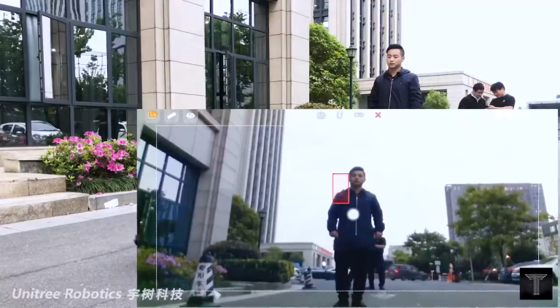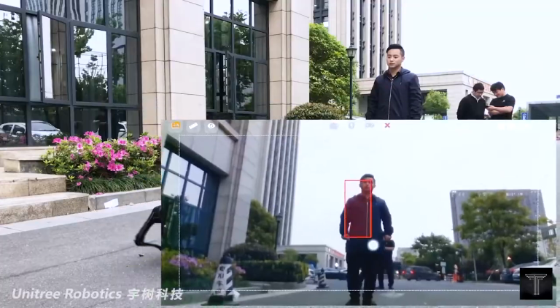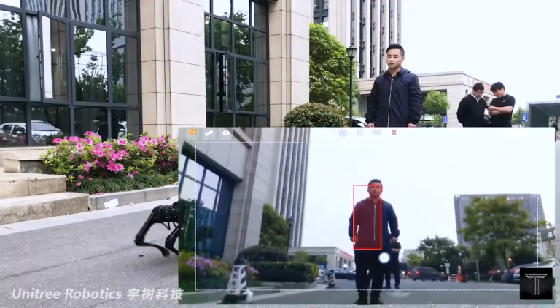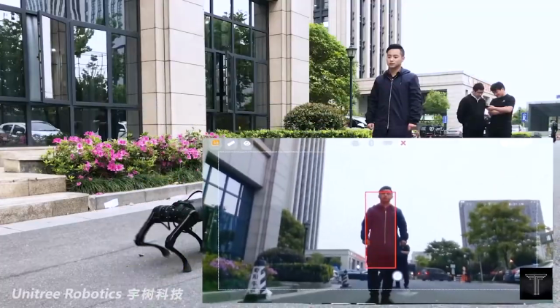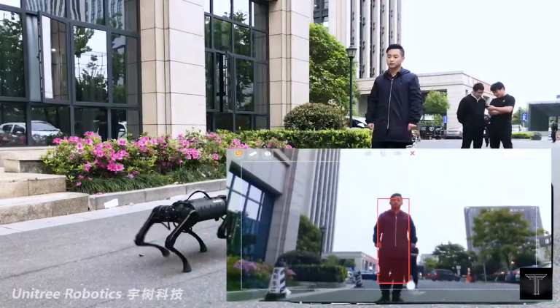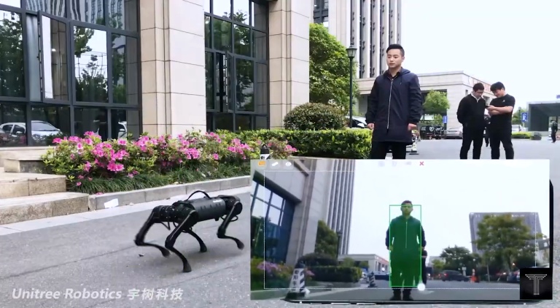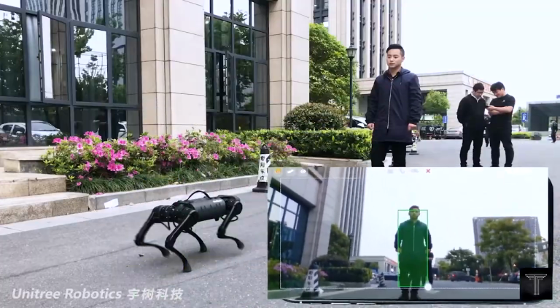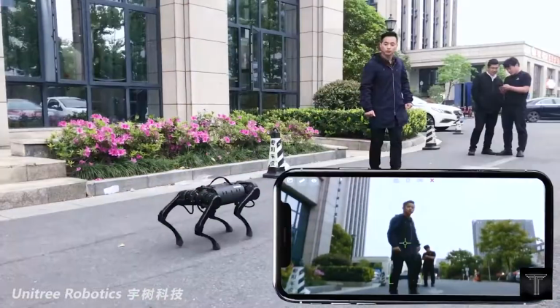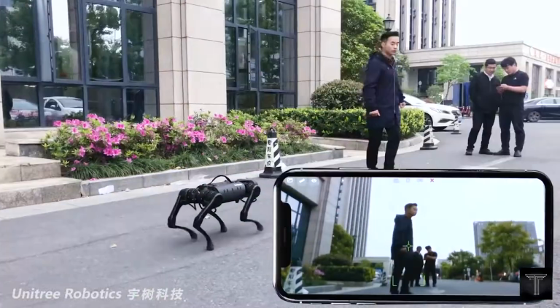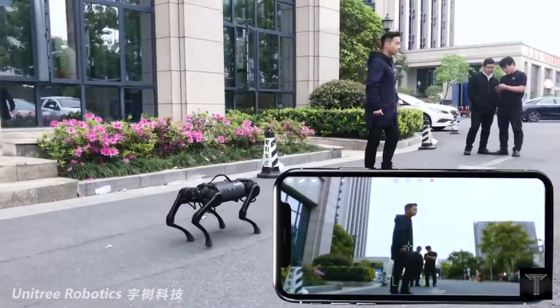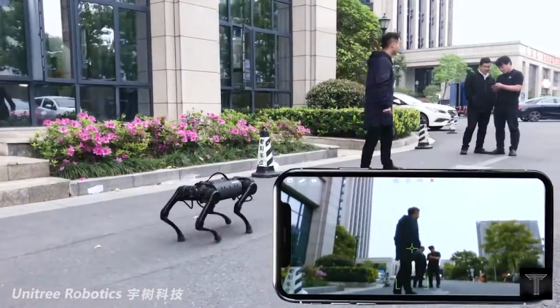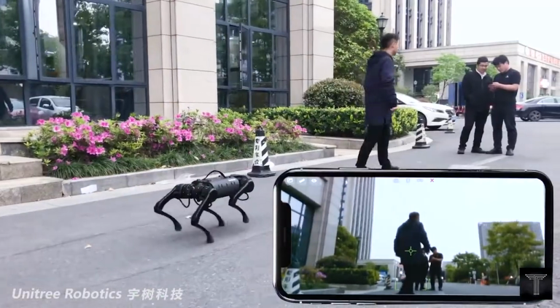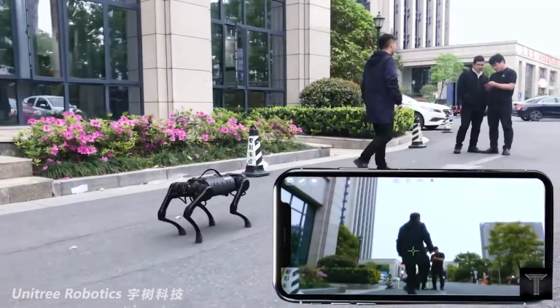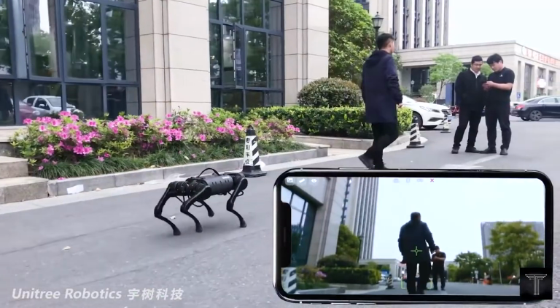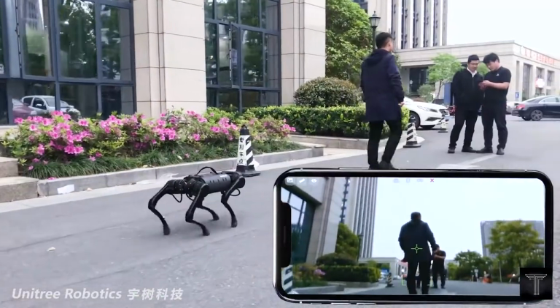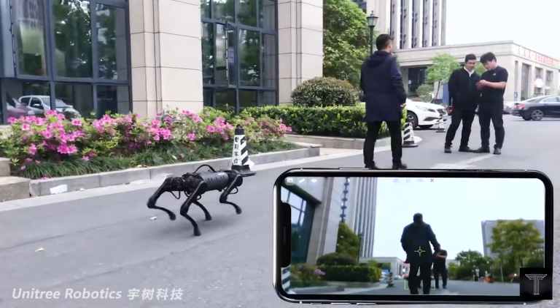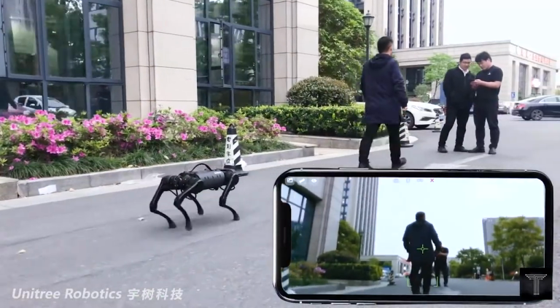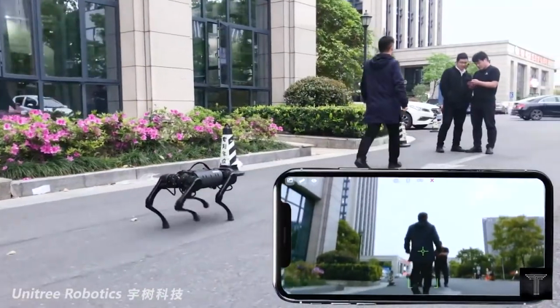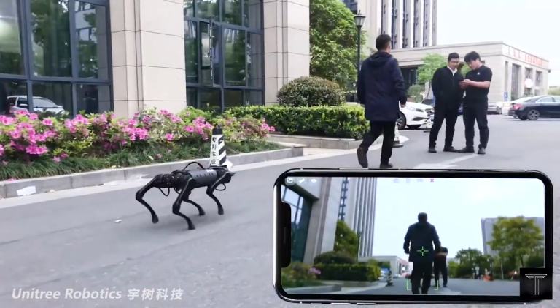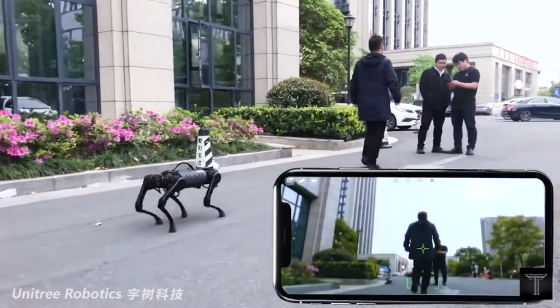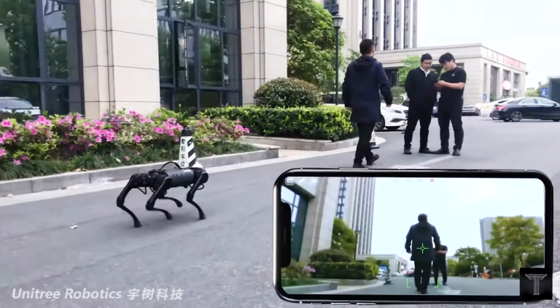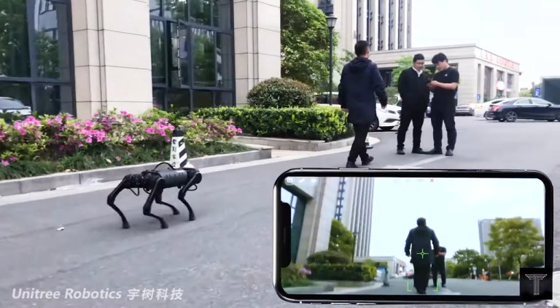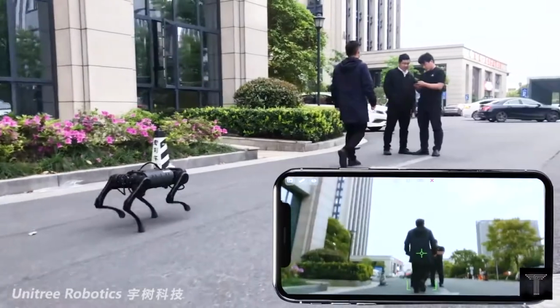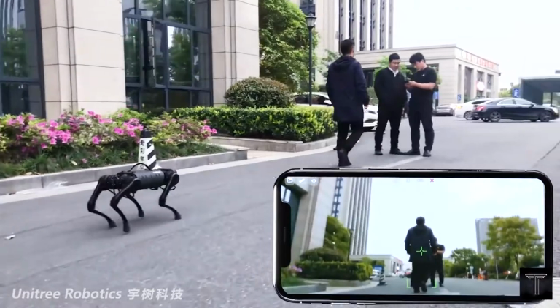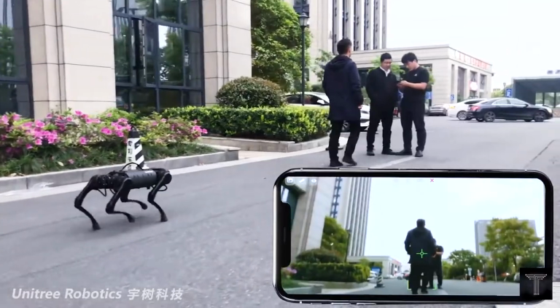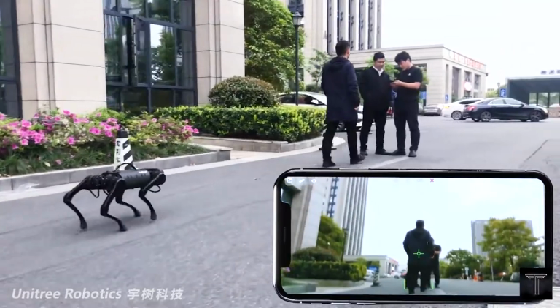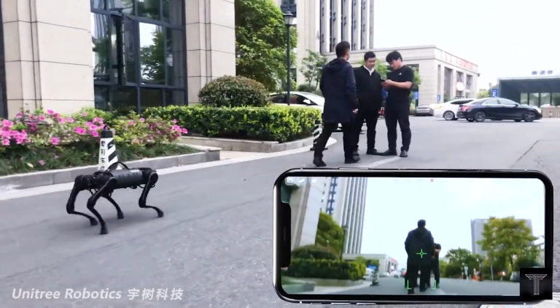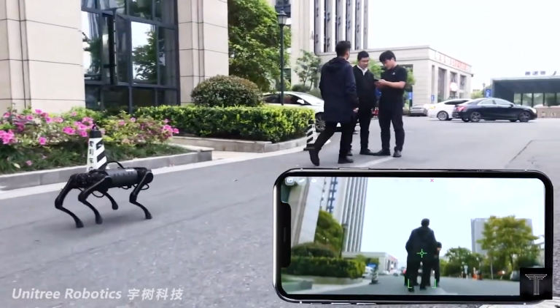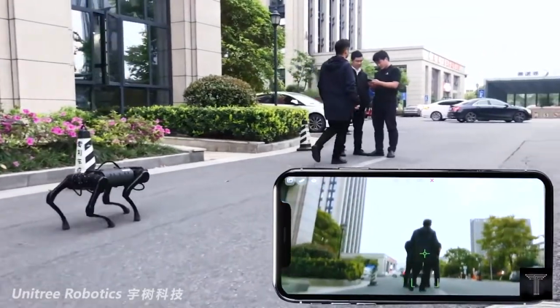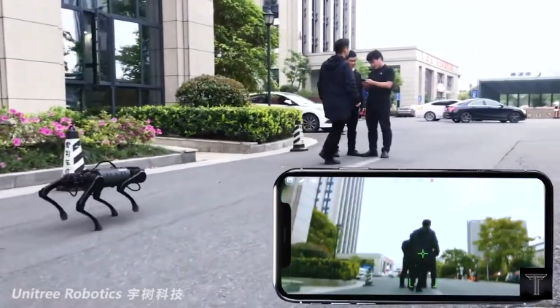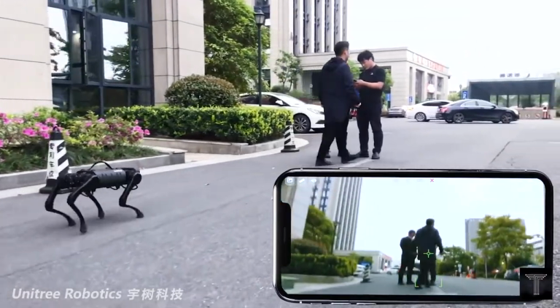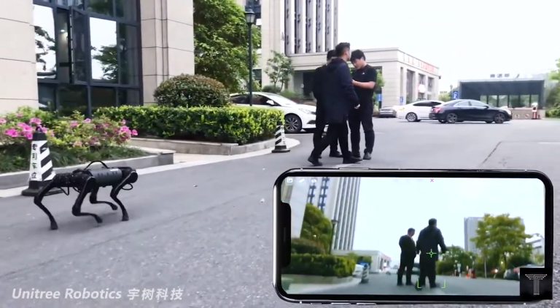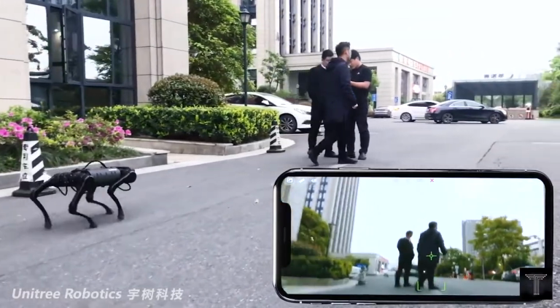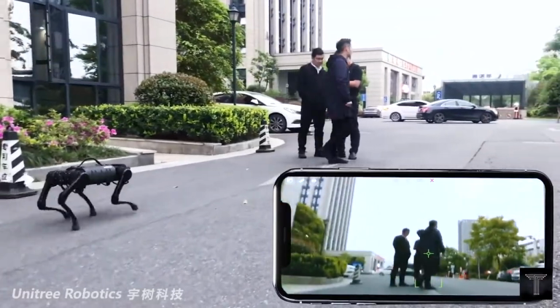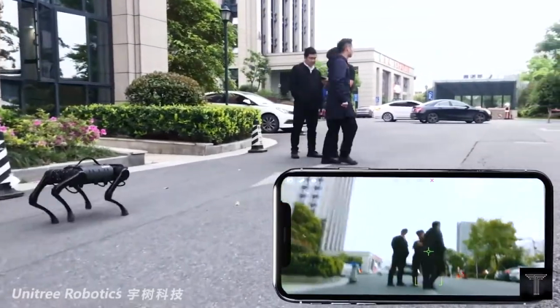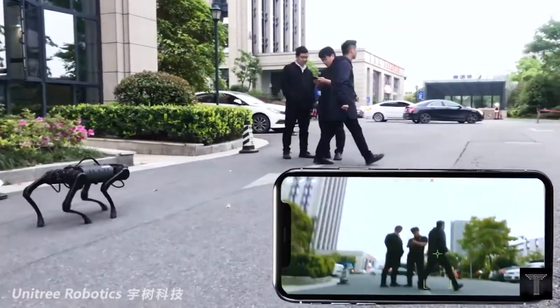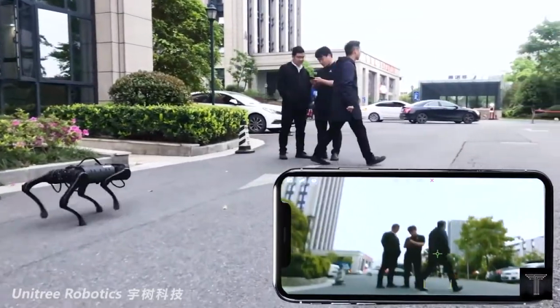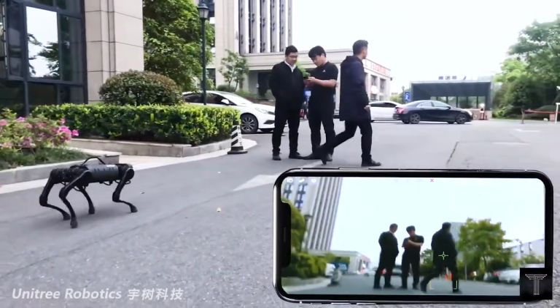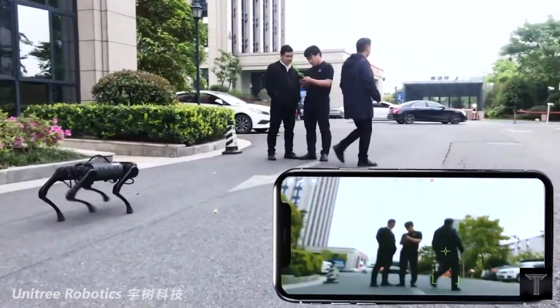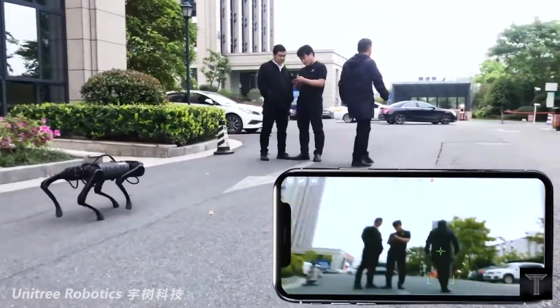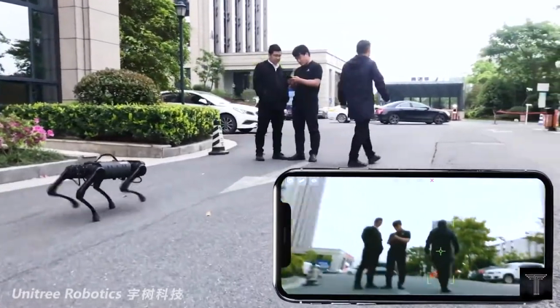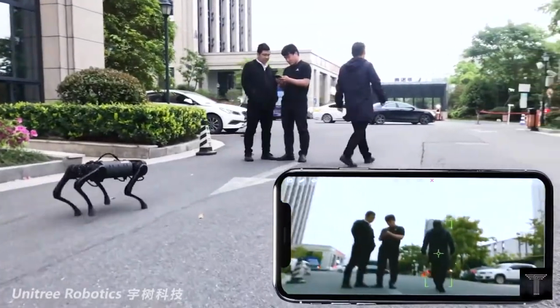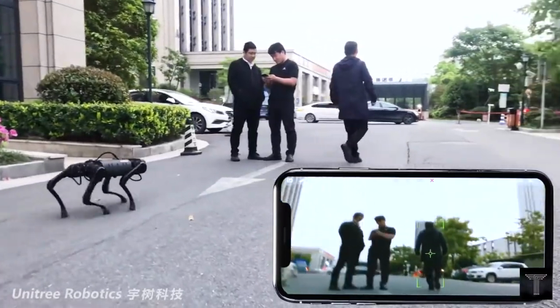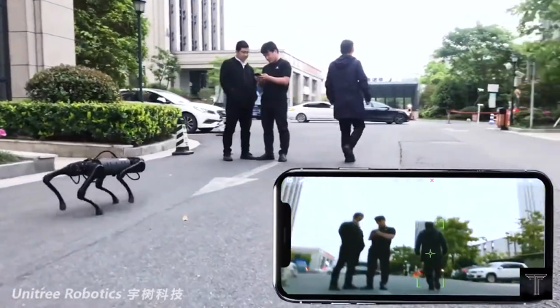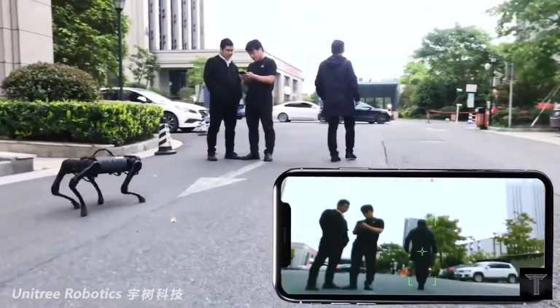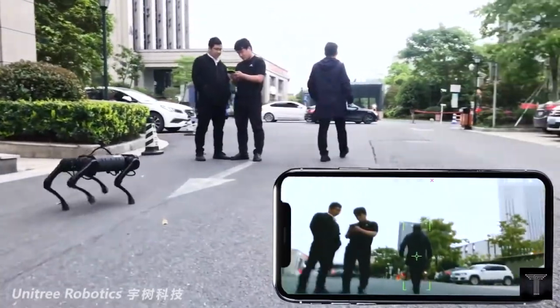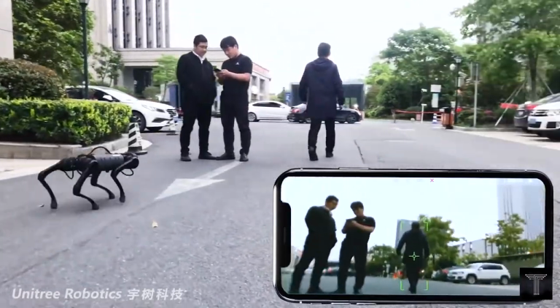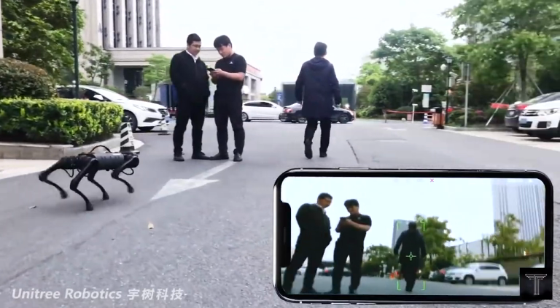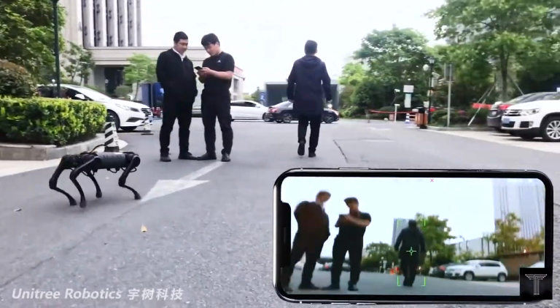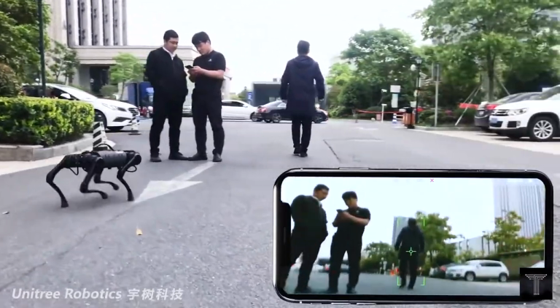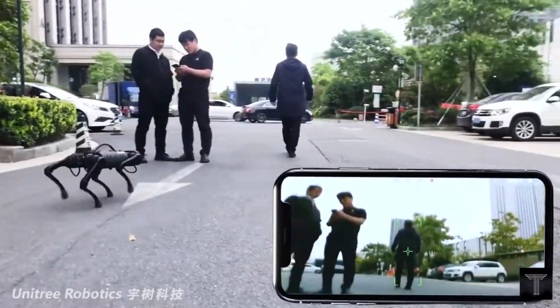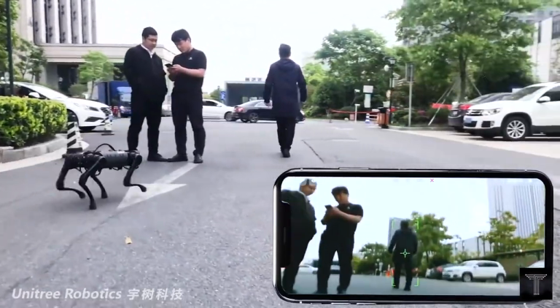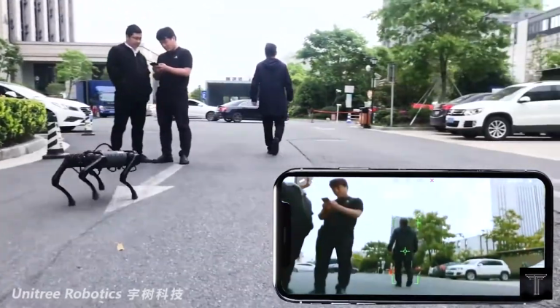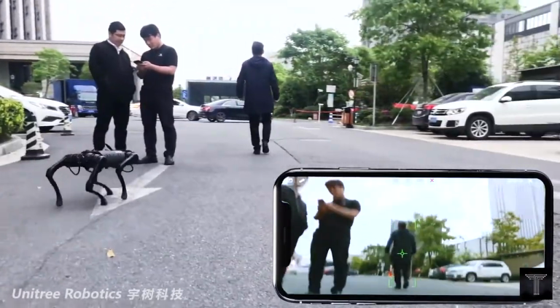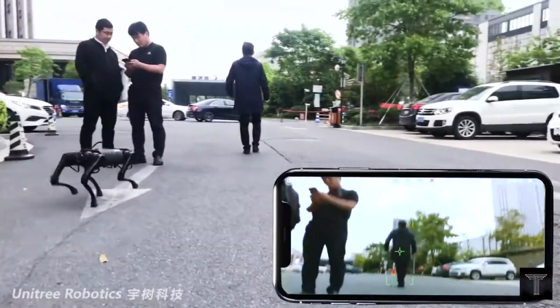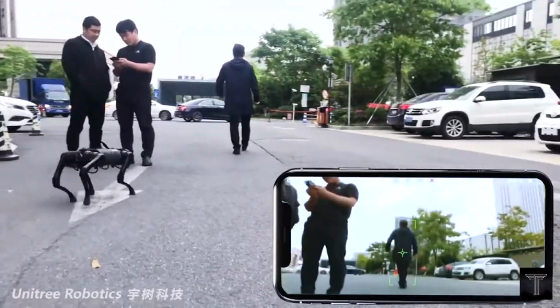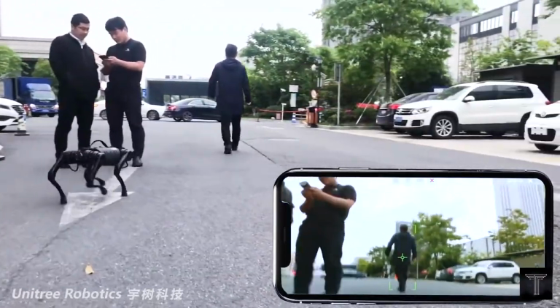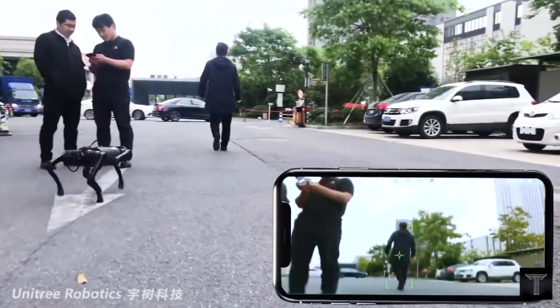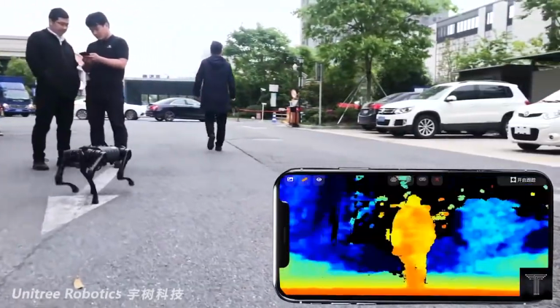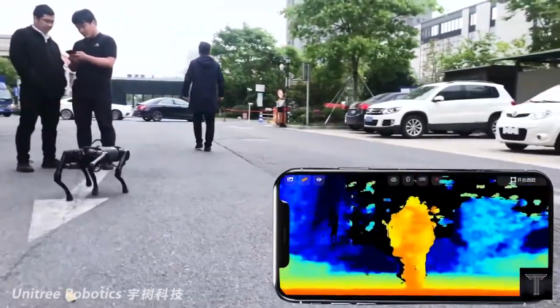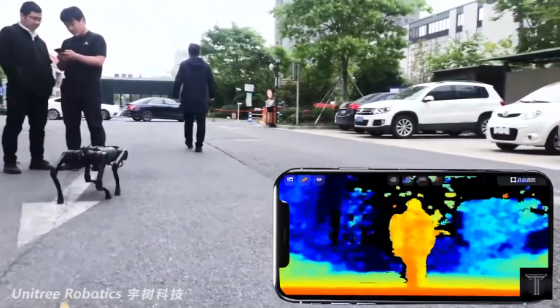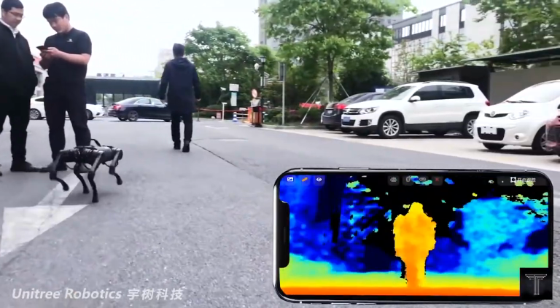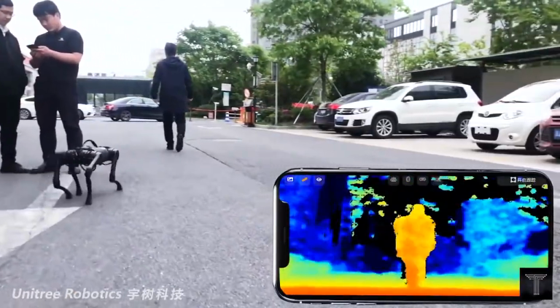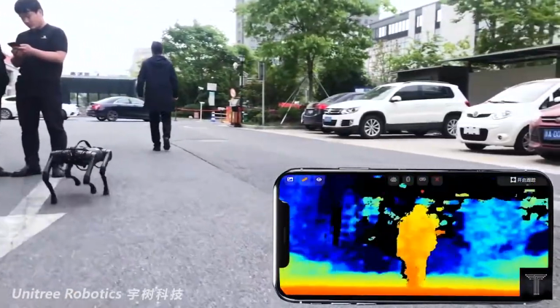A smart camera enables real-time video transmission, with many potential private and public uses for the robot.